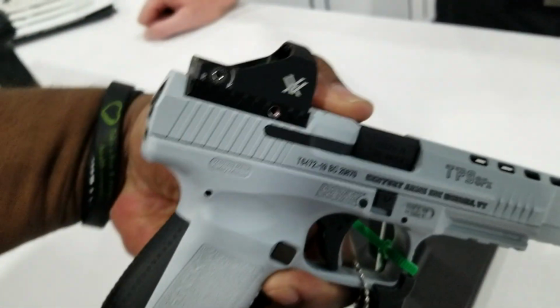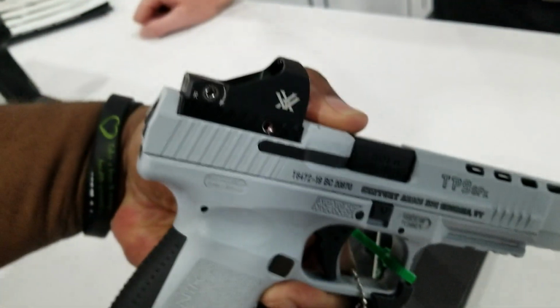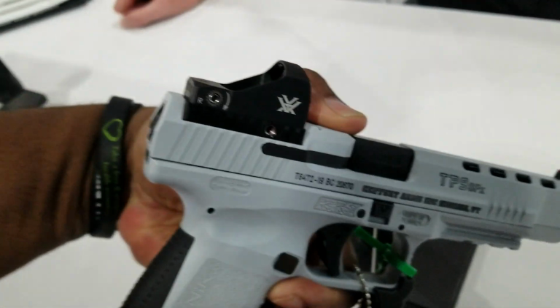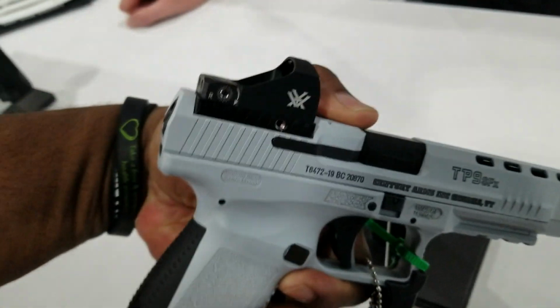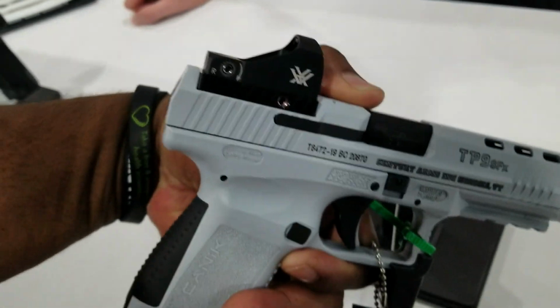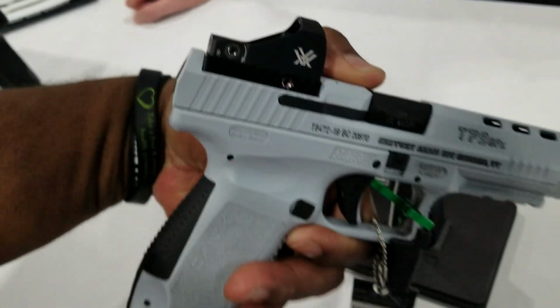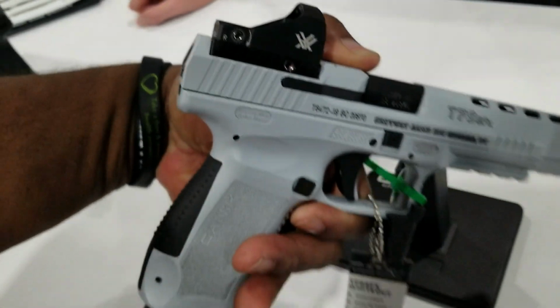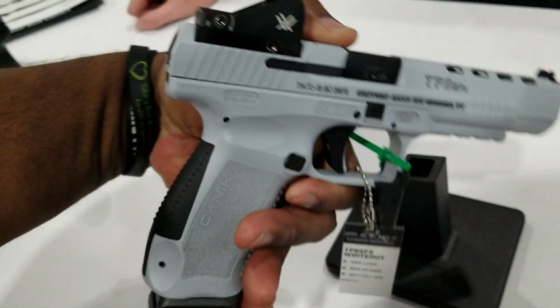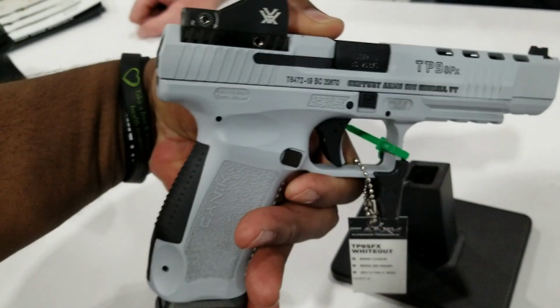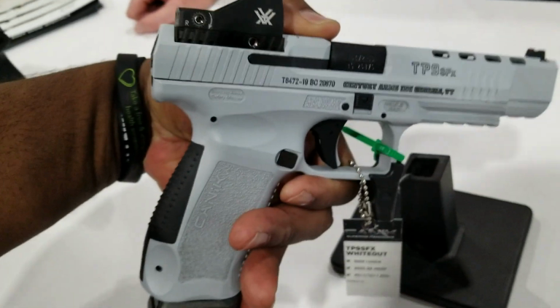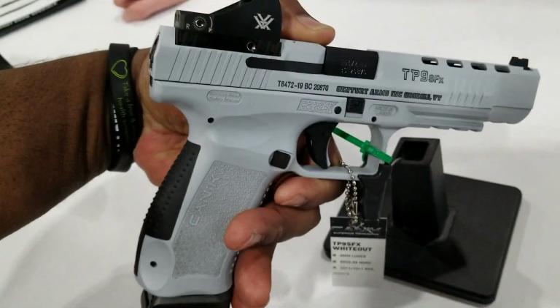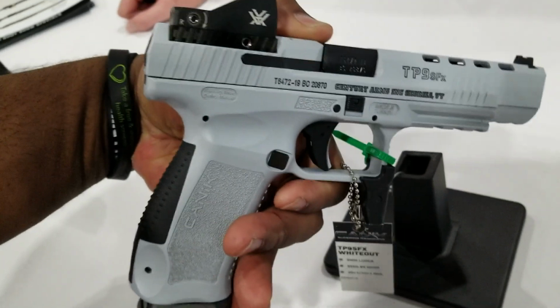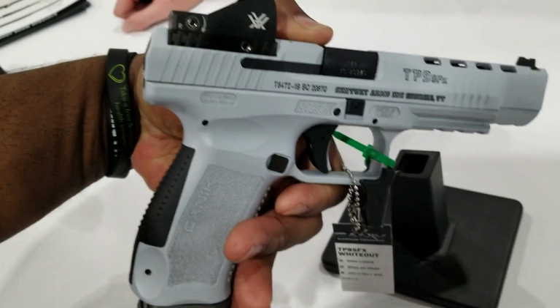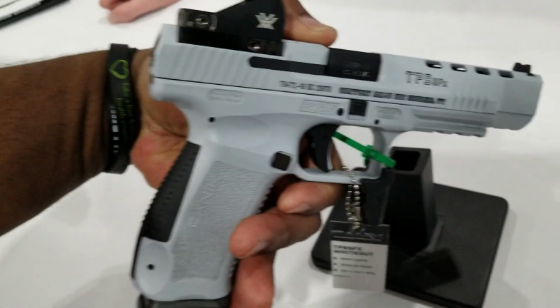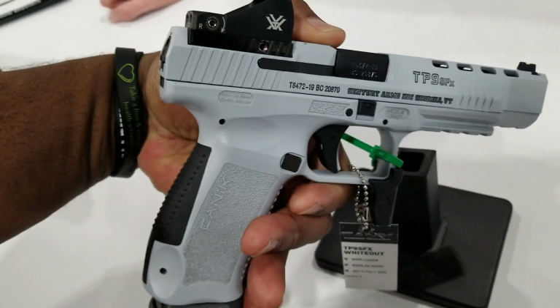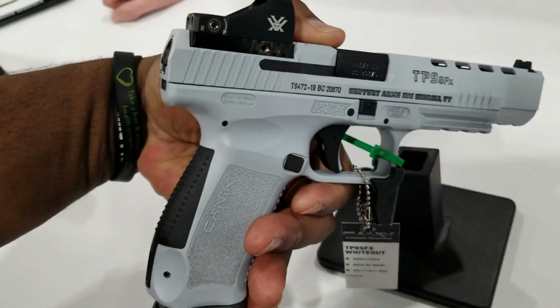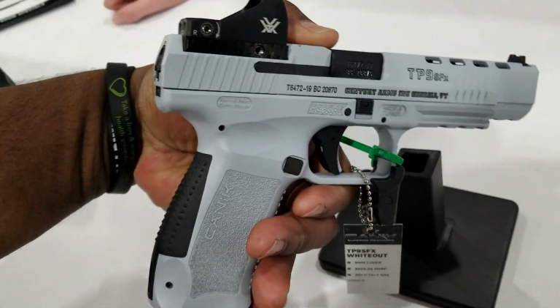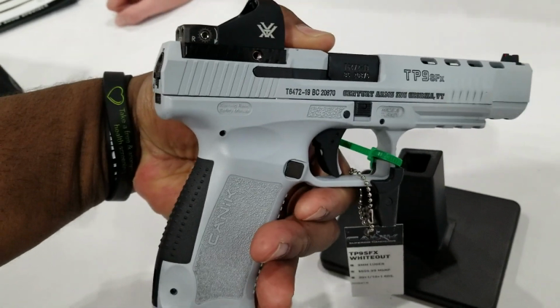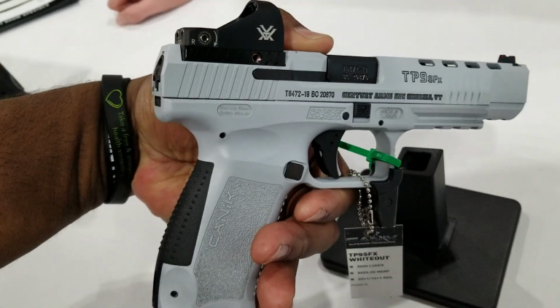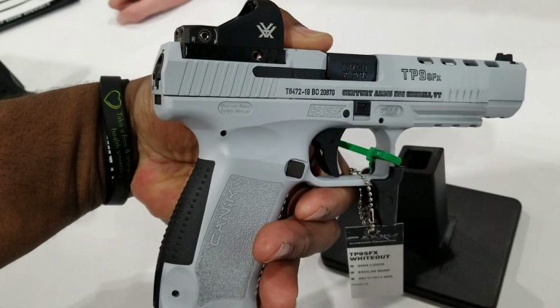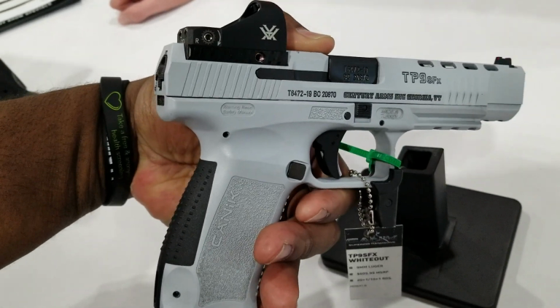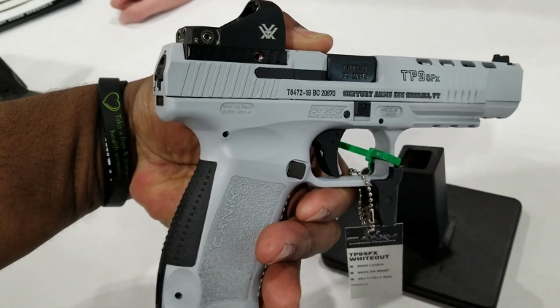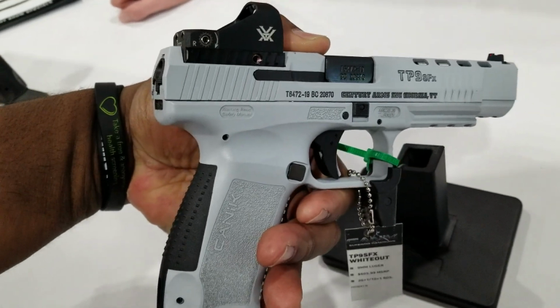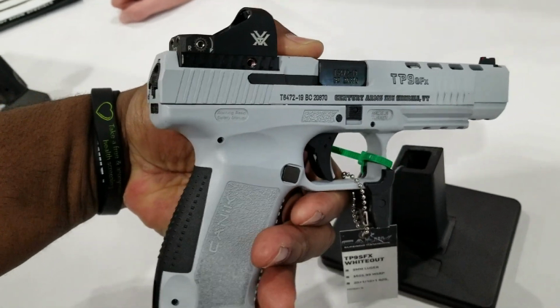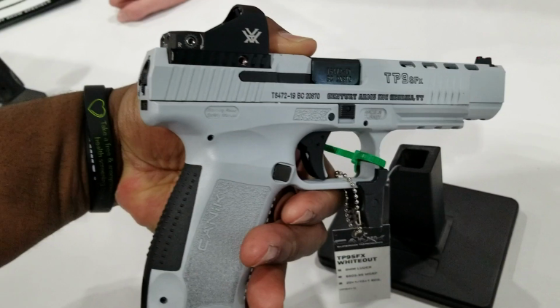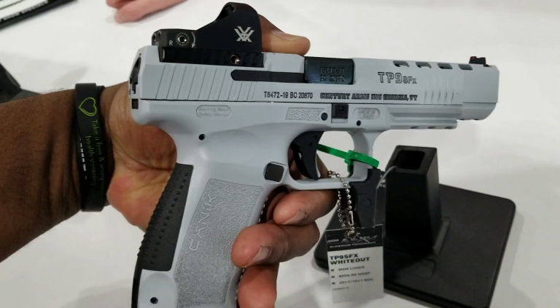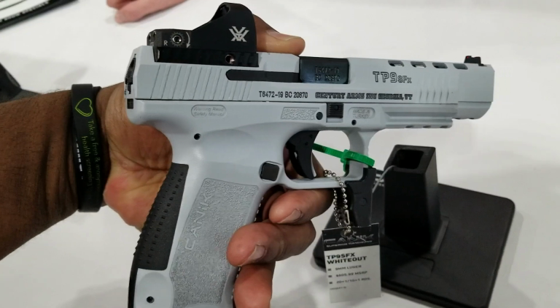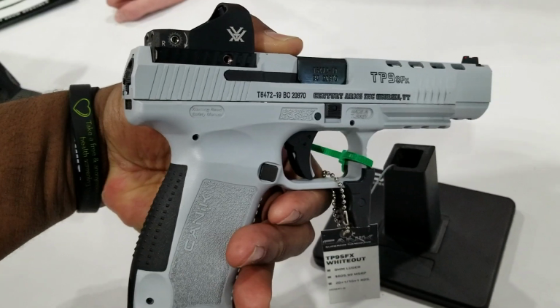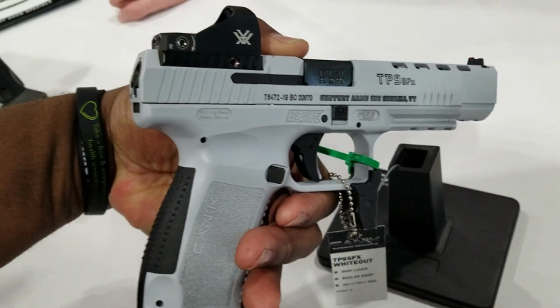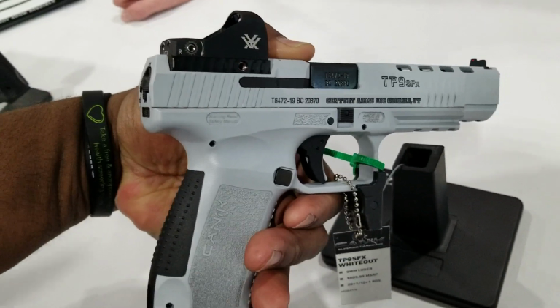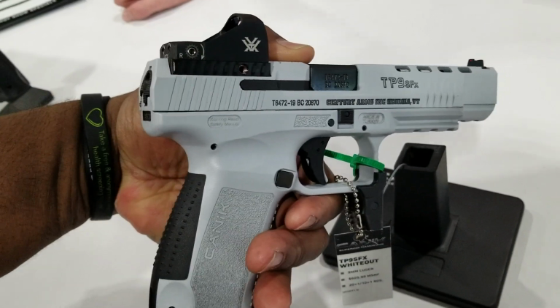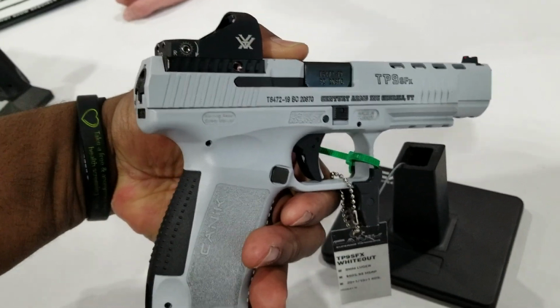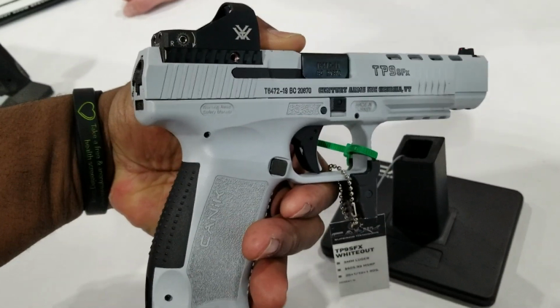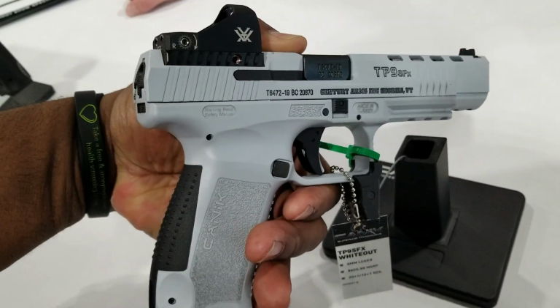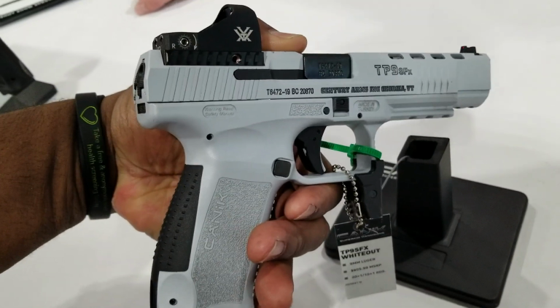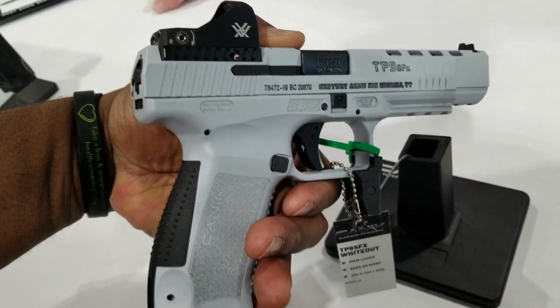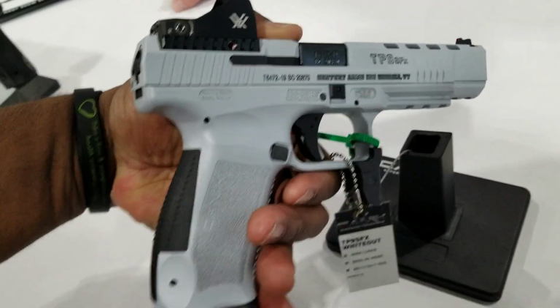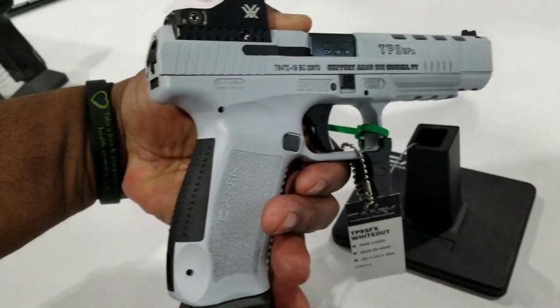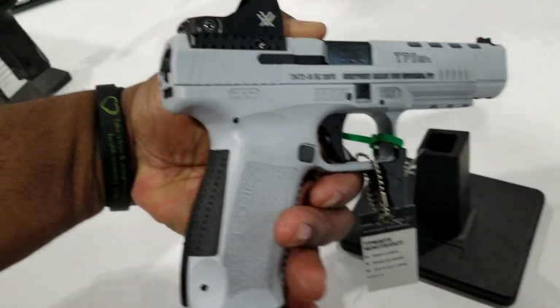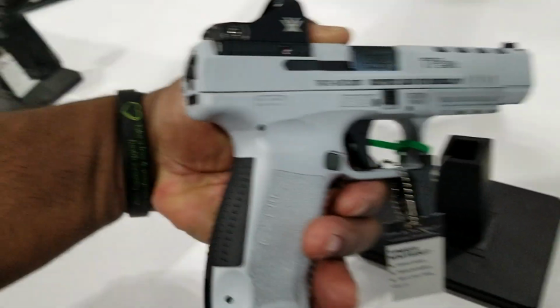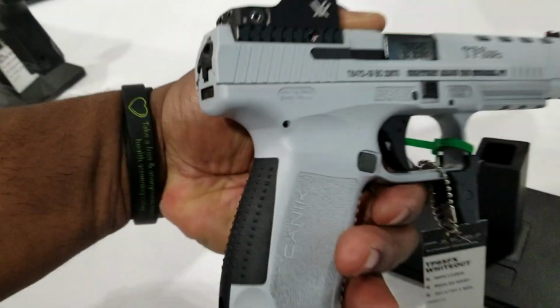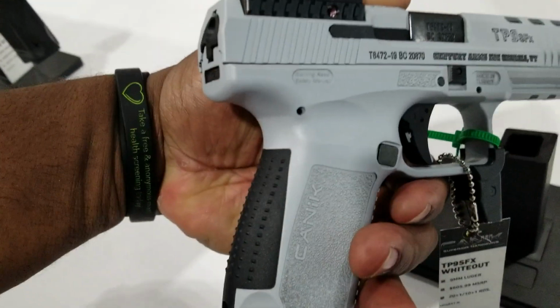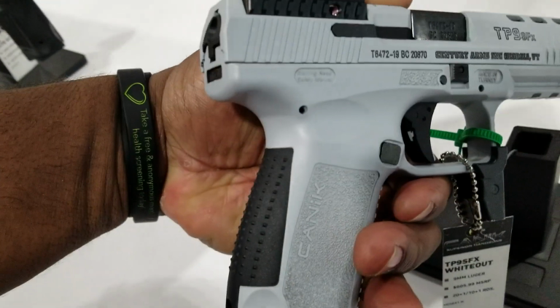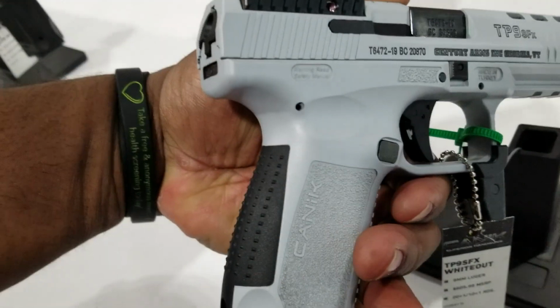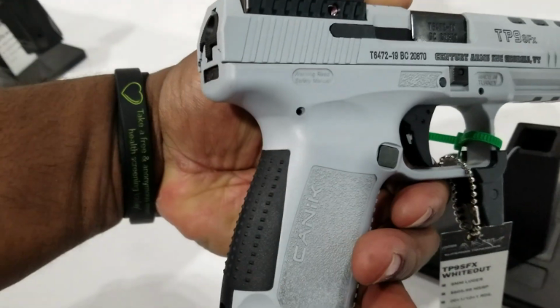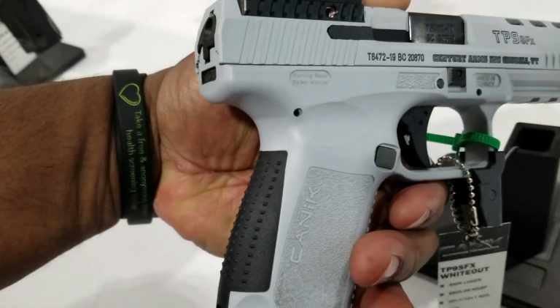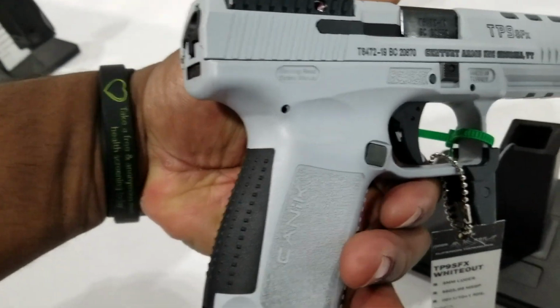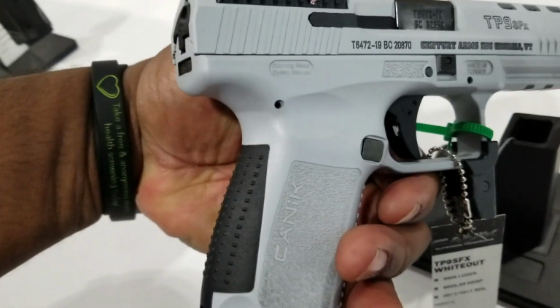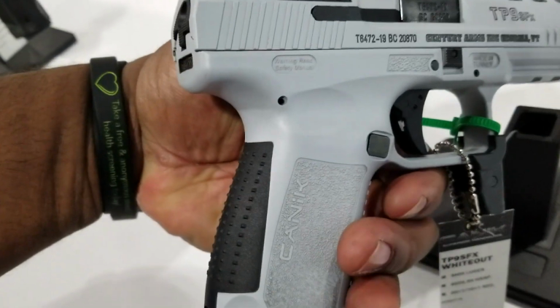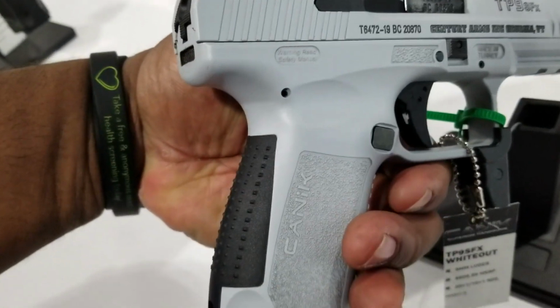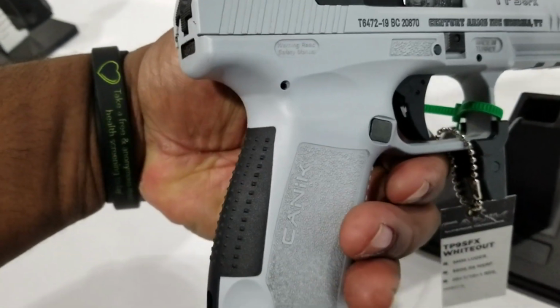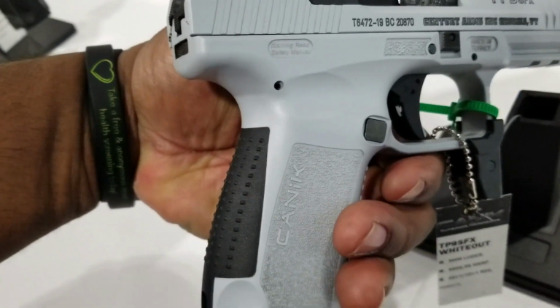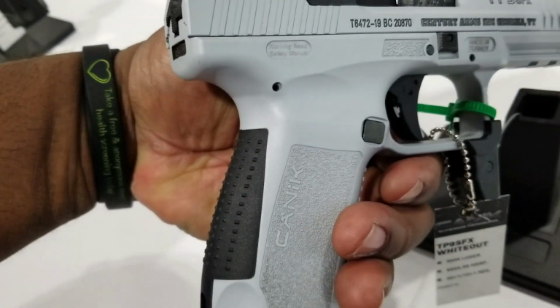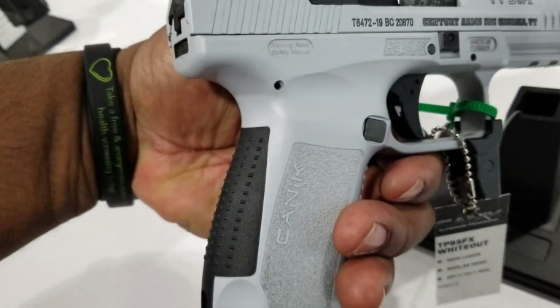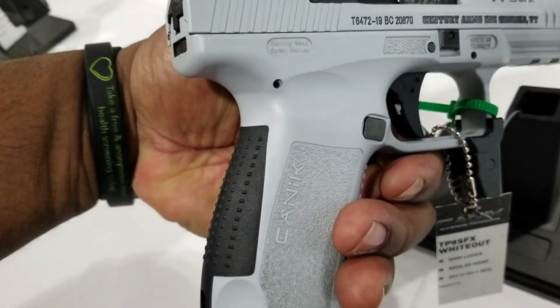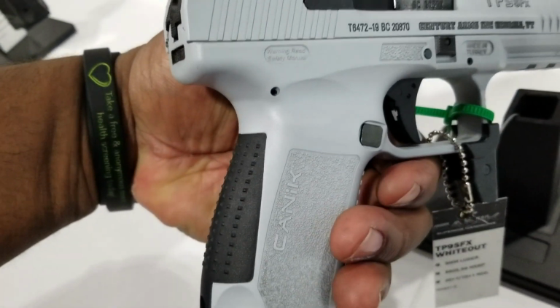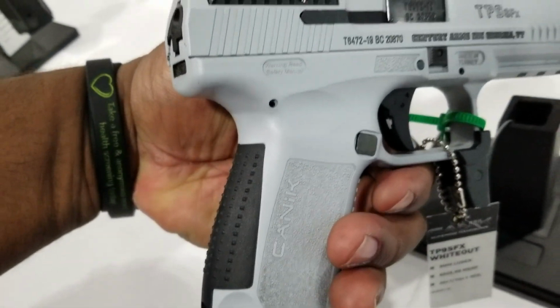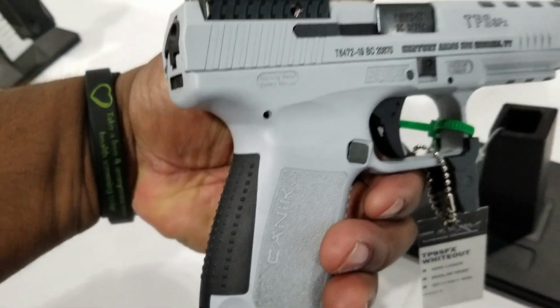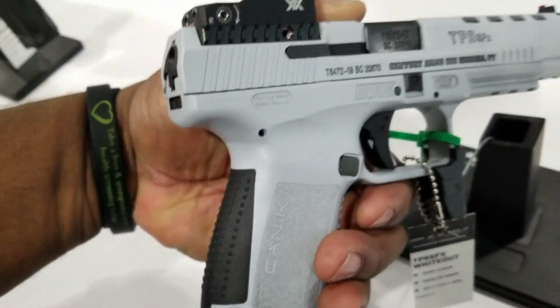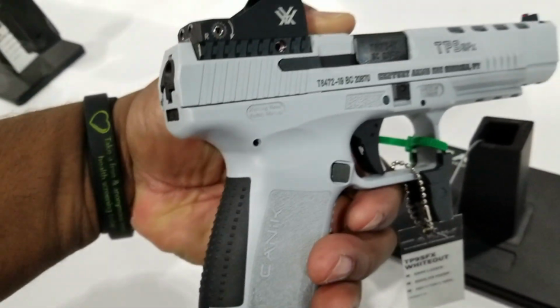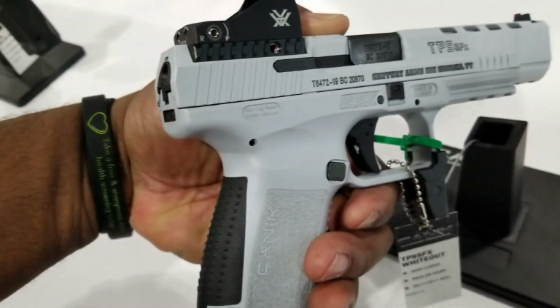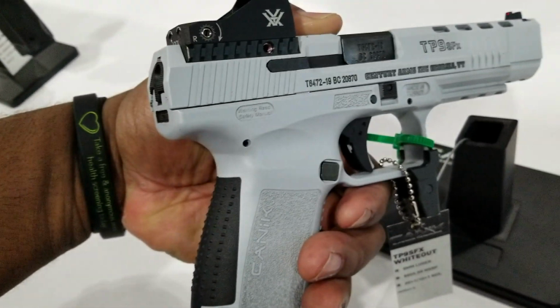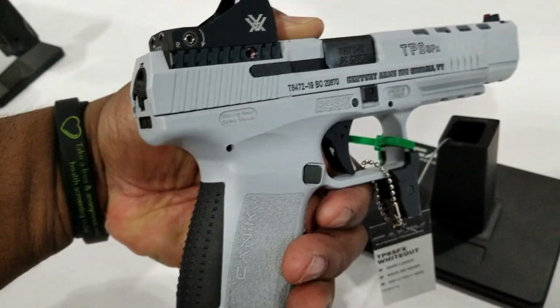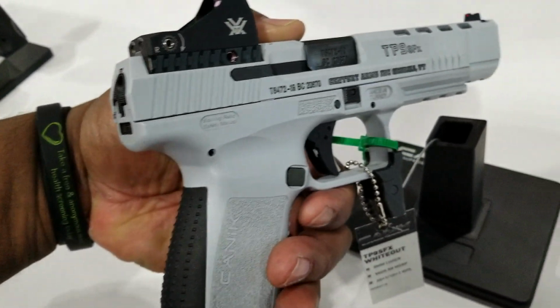The slide release is not ambi. The magazine release is changeable from the left side of the gun to the right side of the gun, if need be.